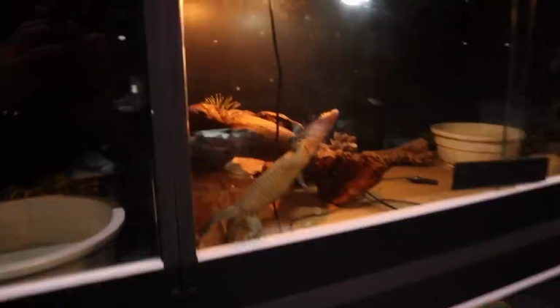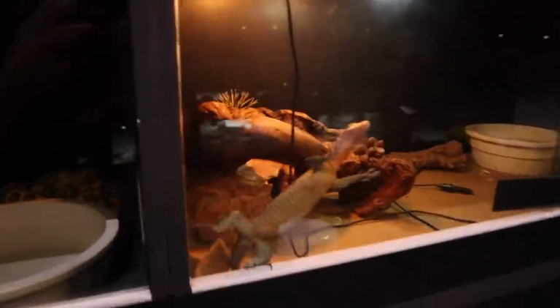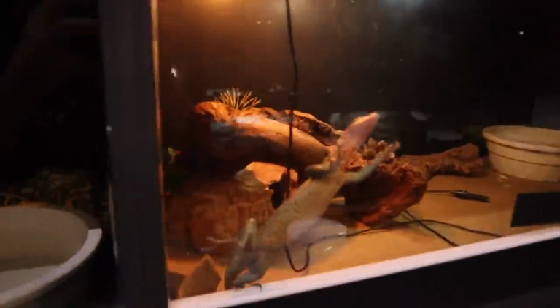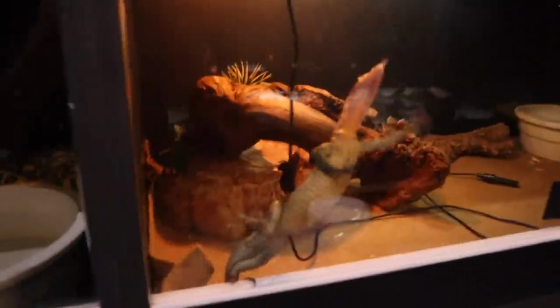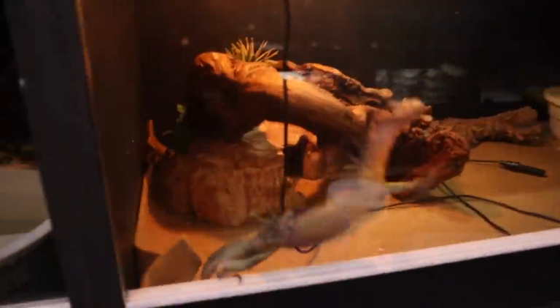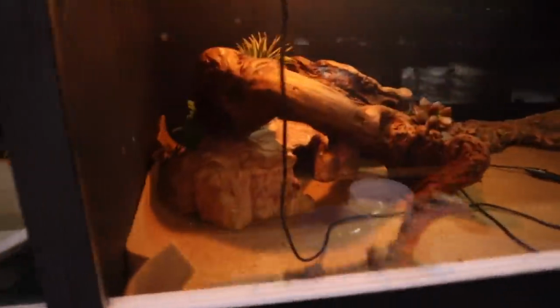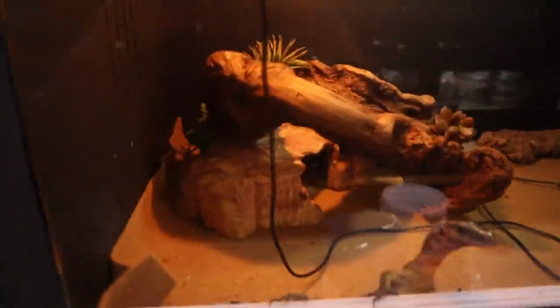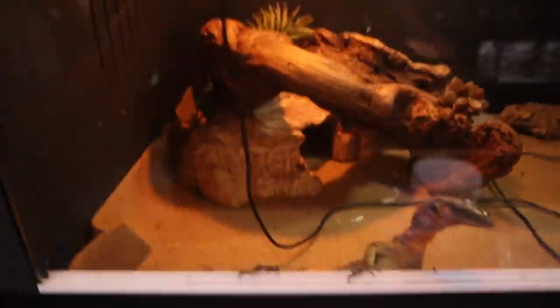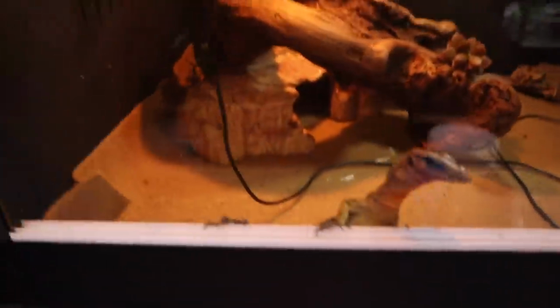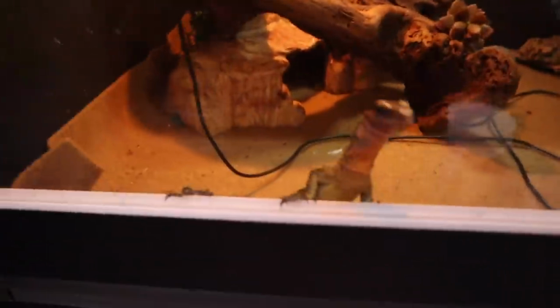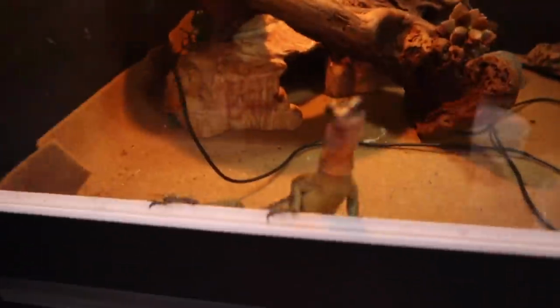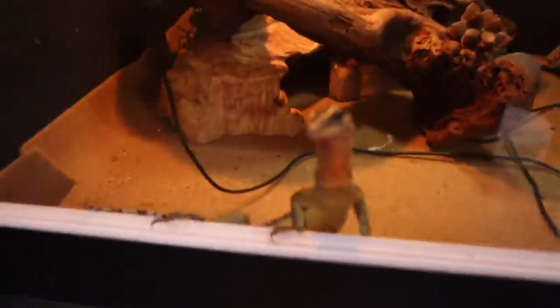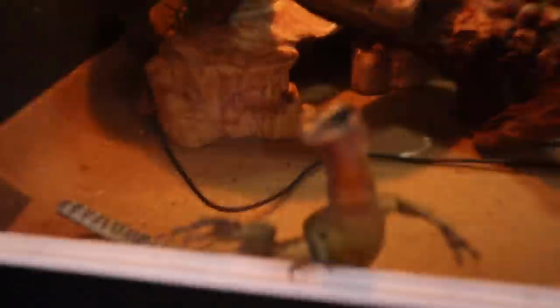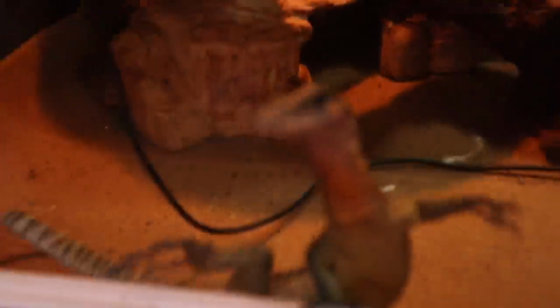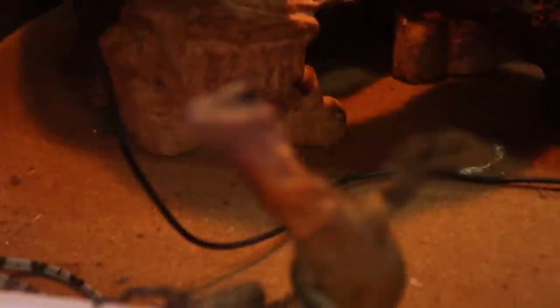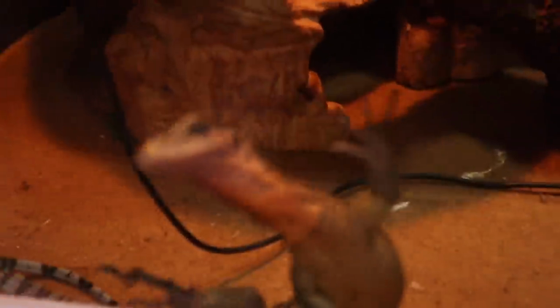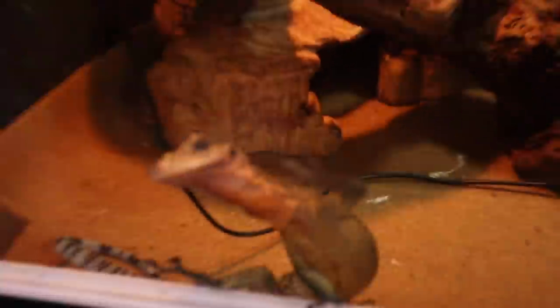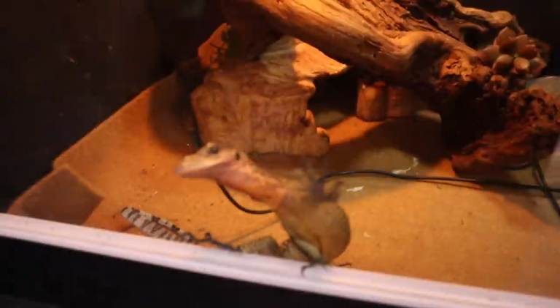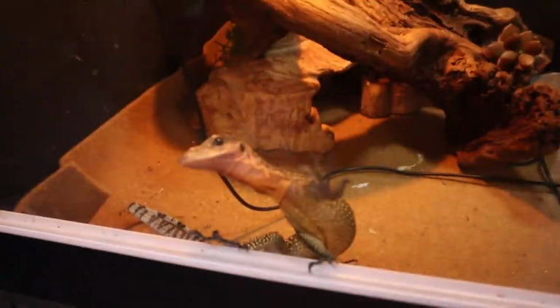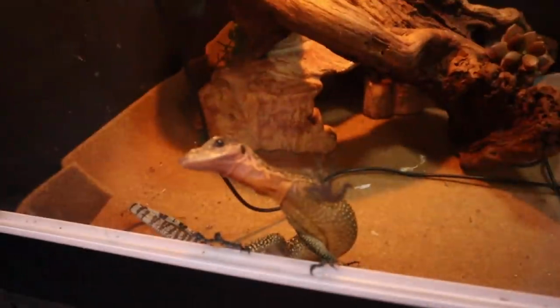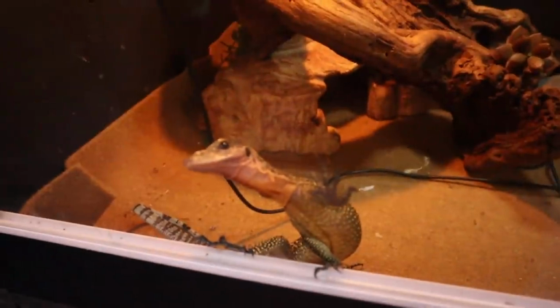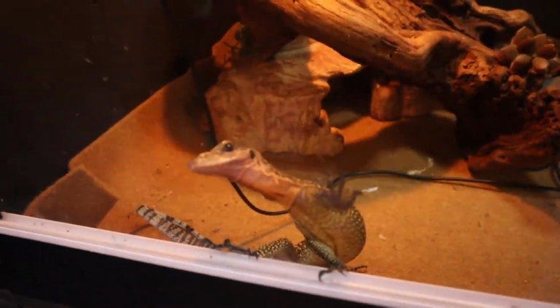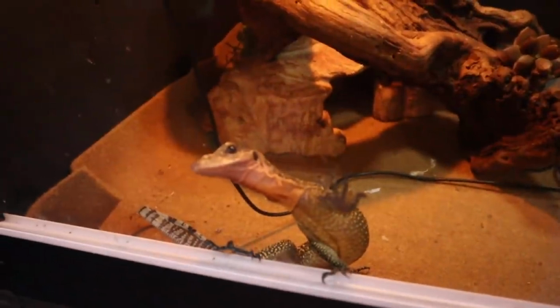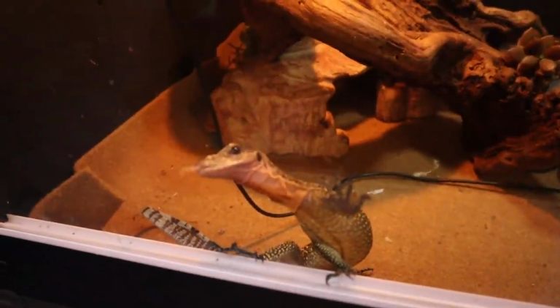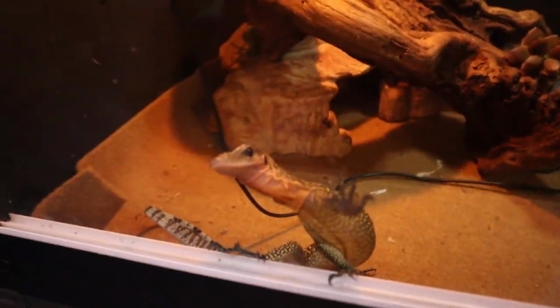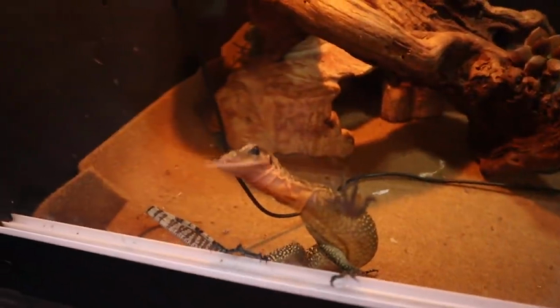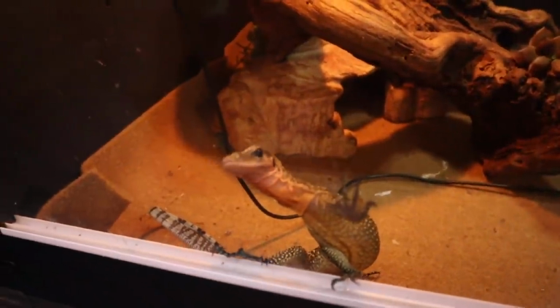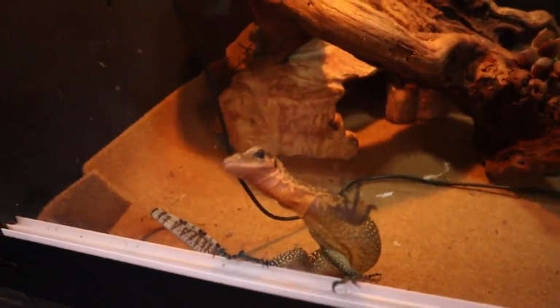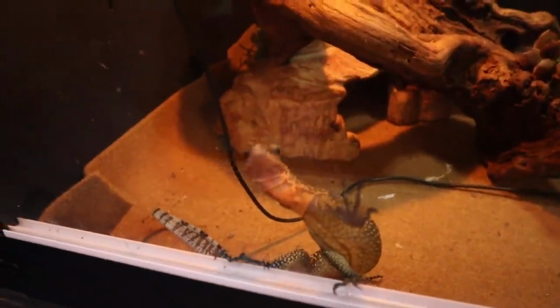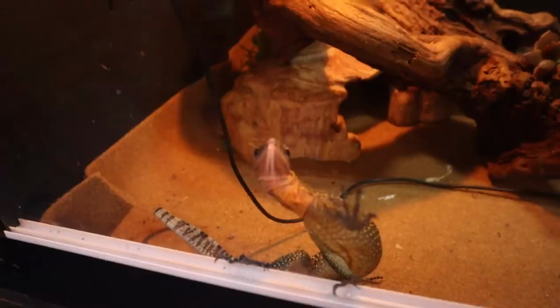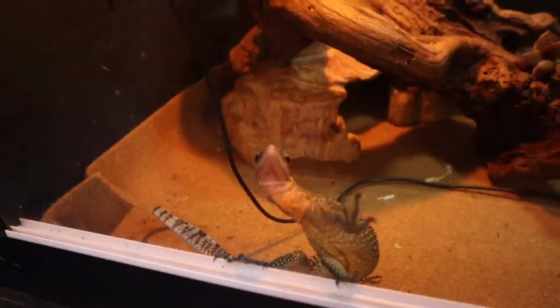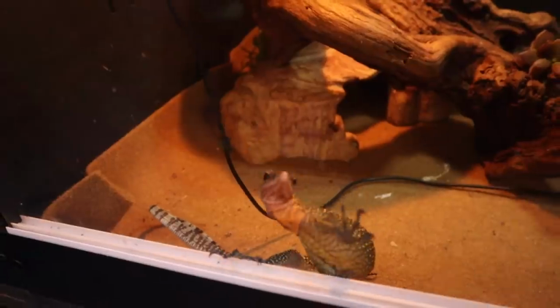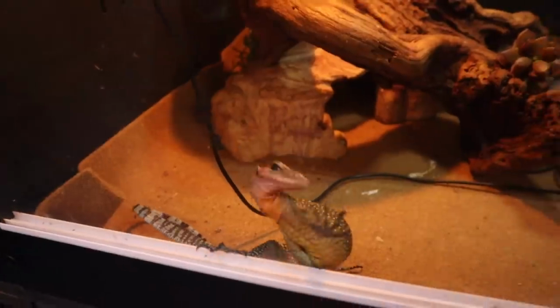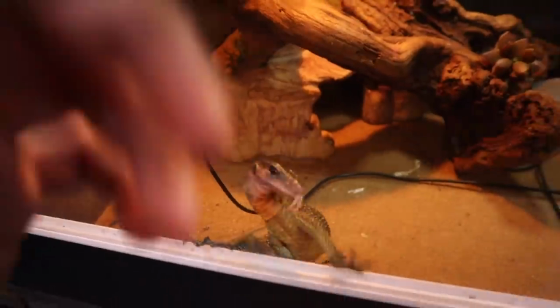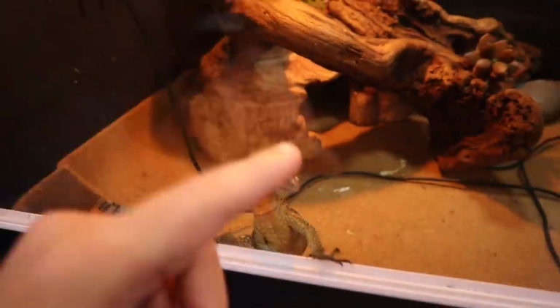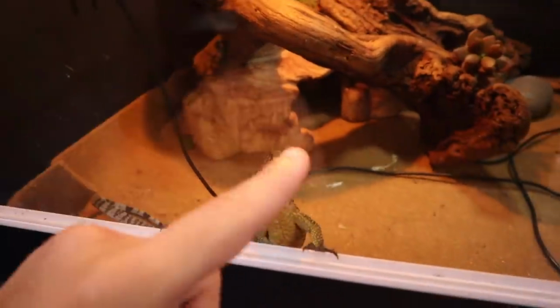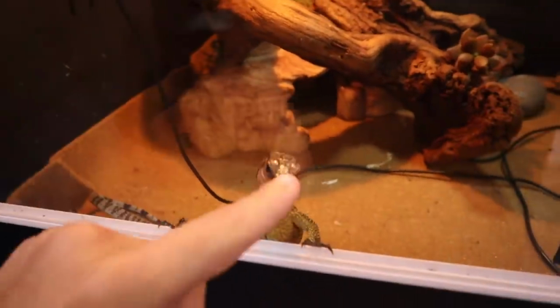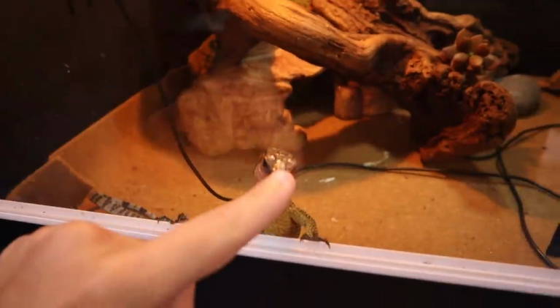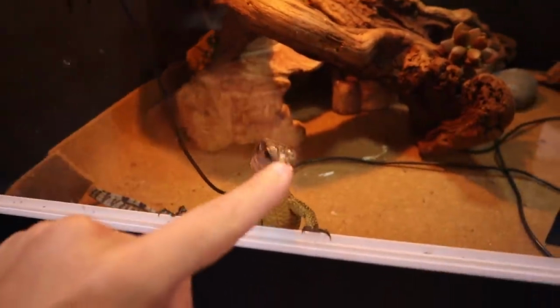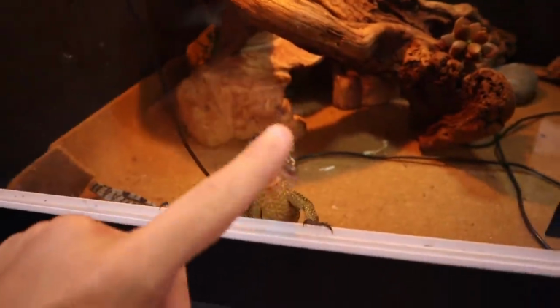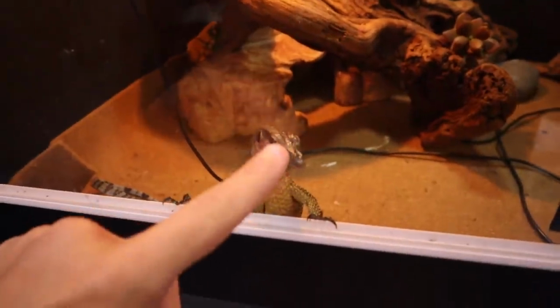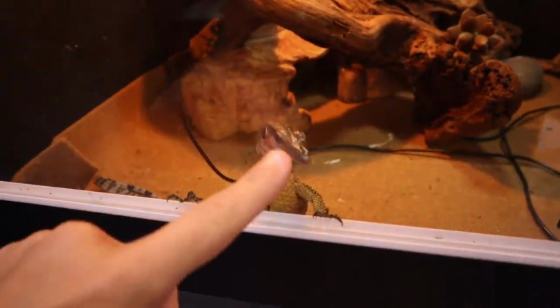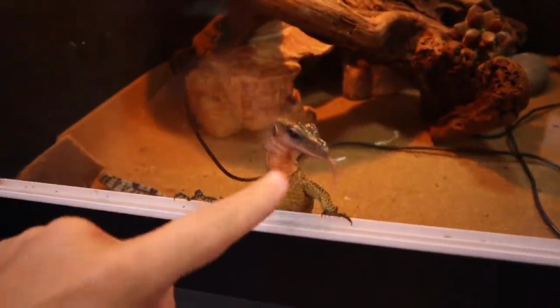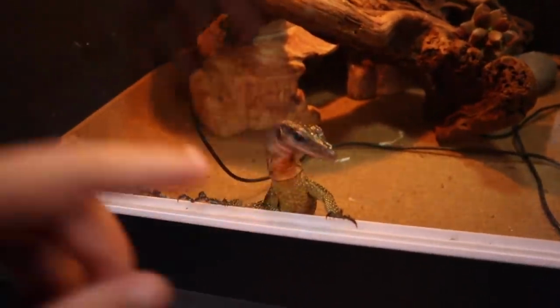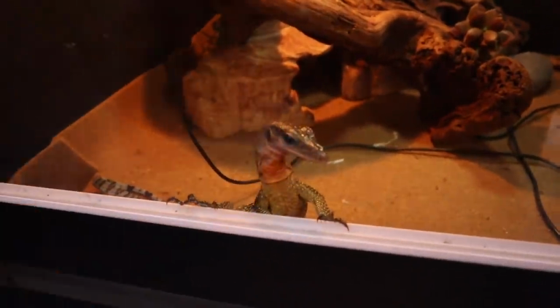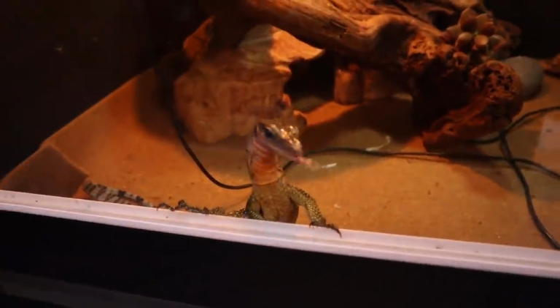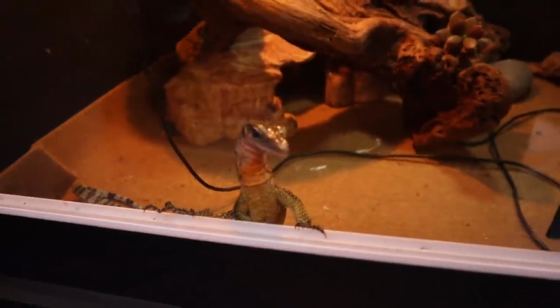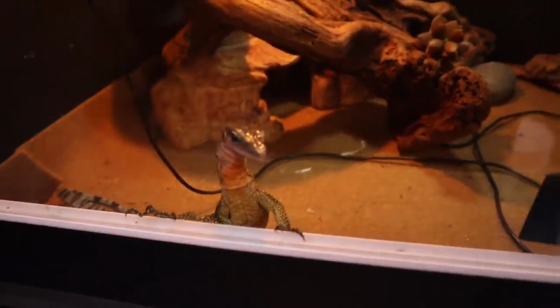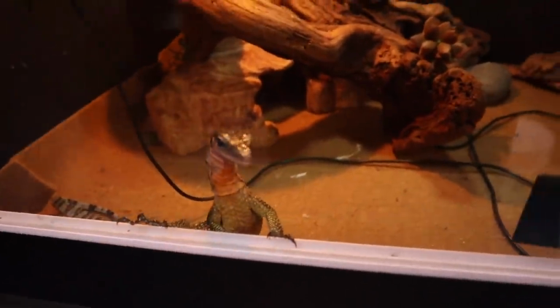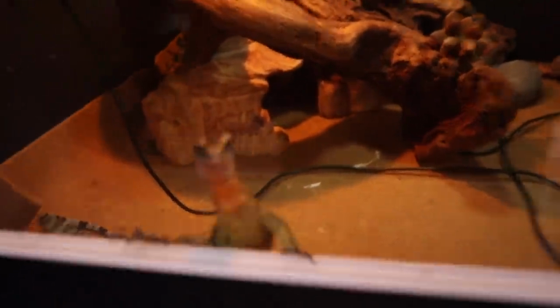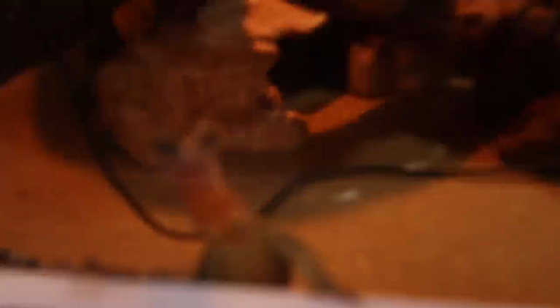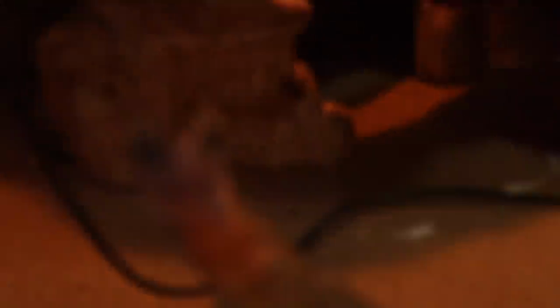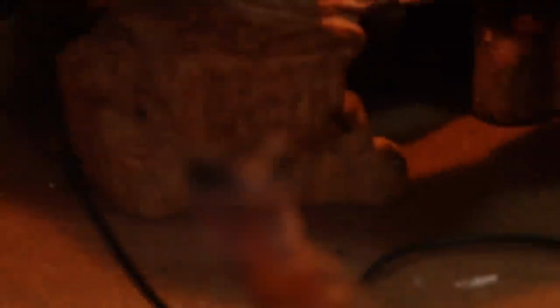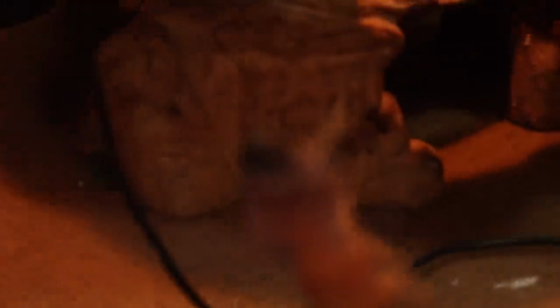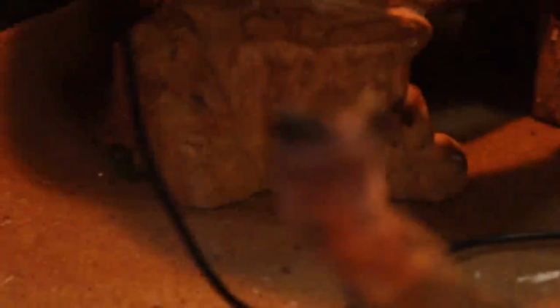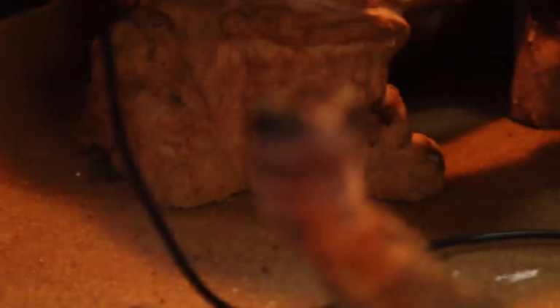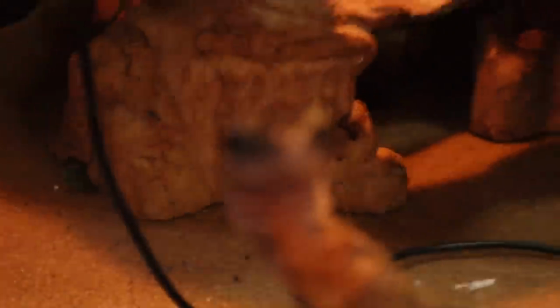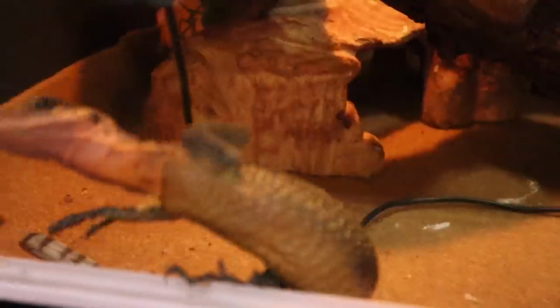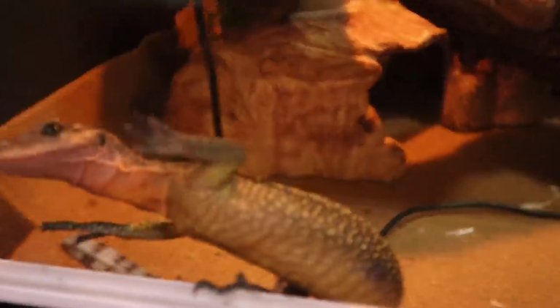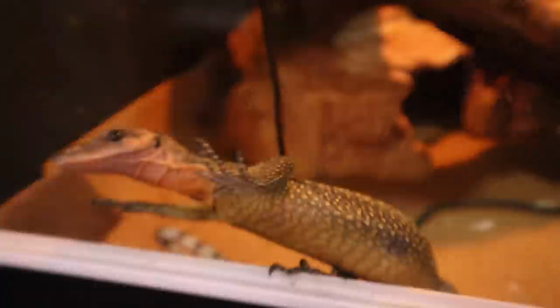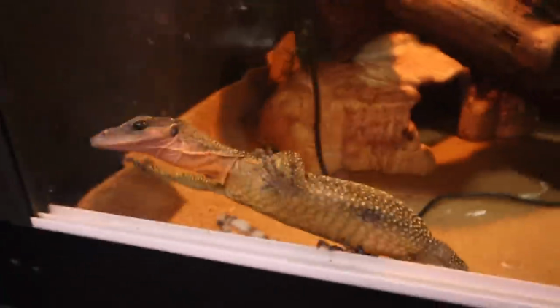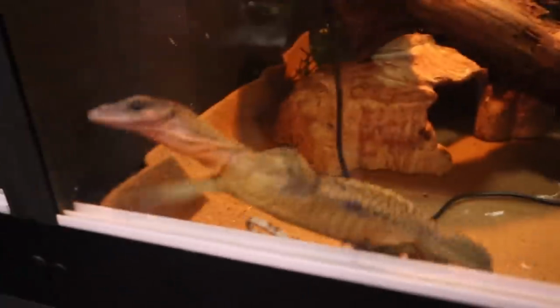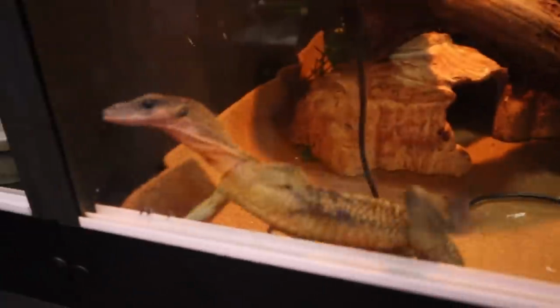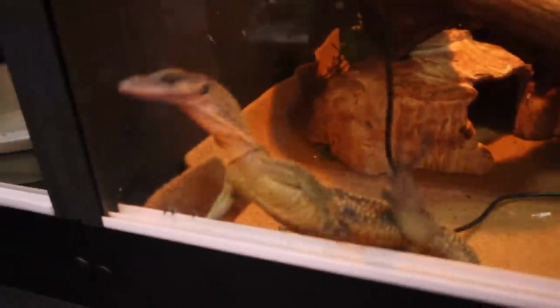Some little monitors. These guys are one of my favorite lizards — so cool, man. So much personality, look at him. Kind of looks like Paul.